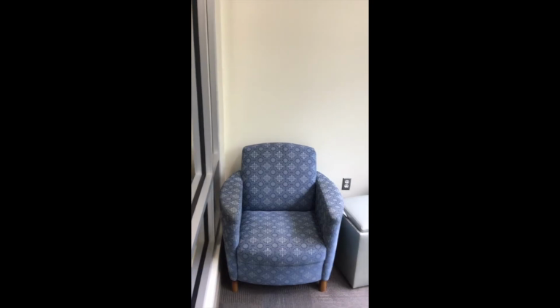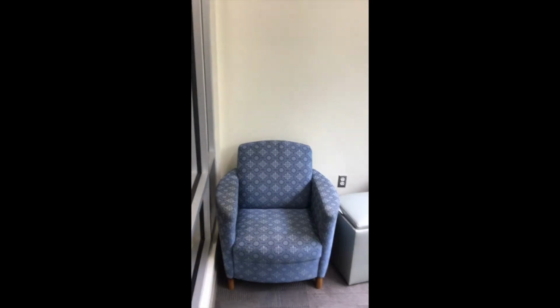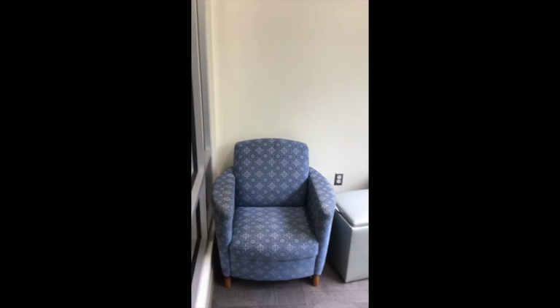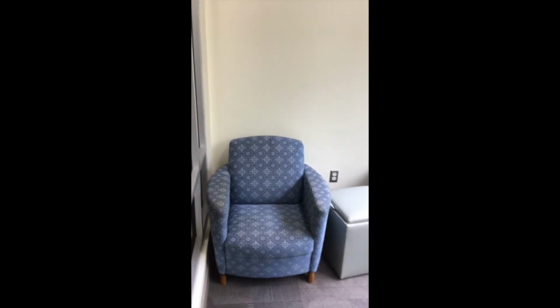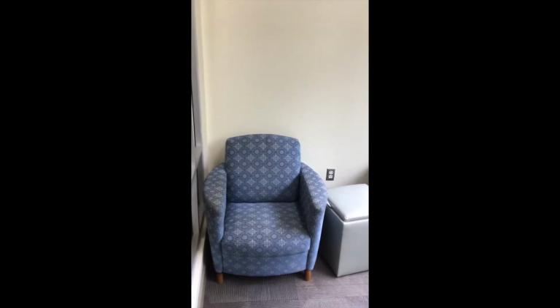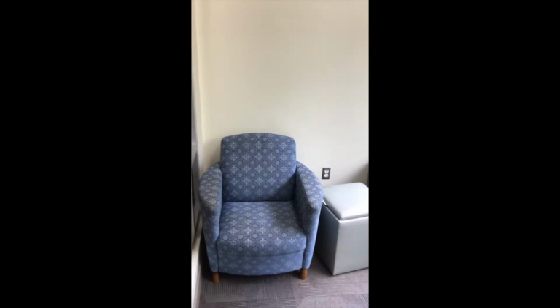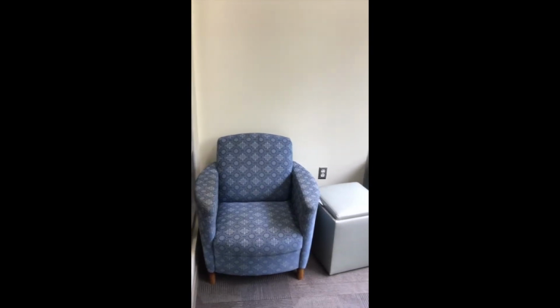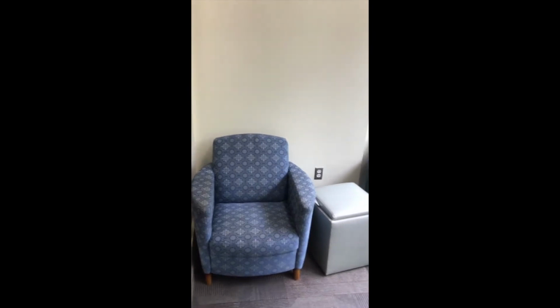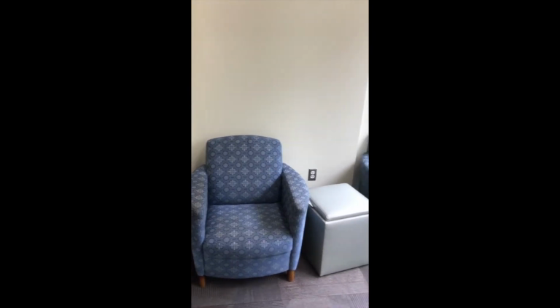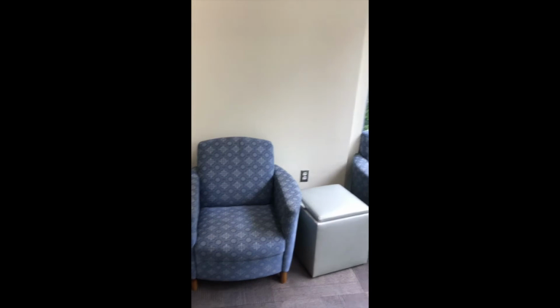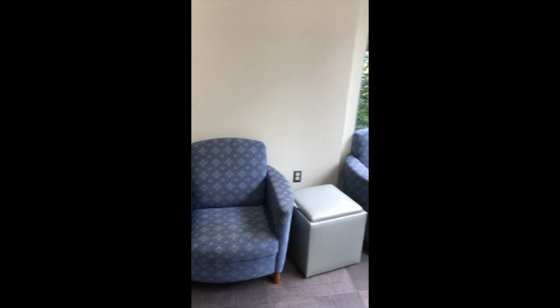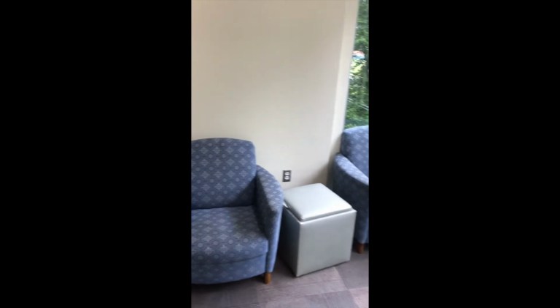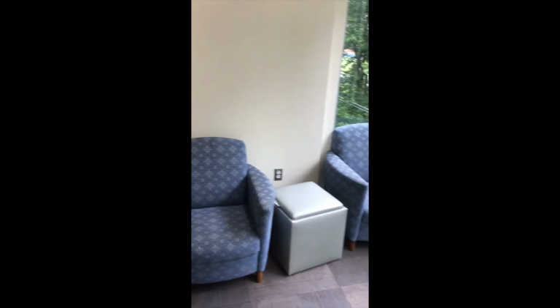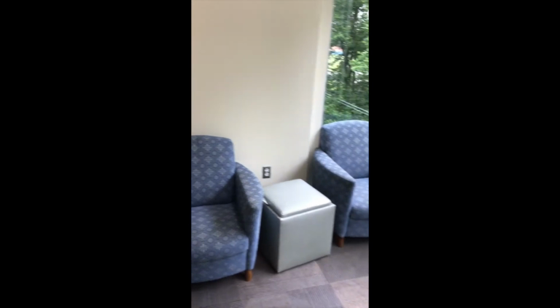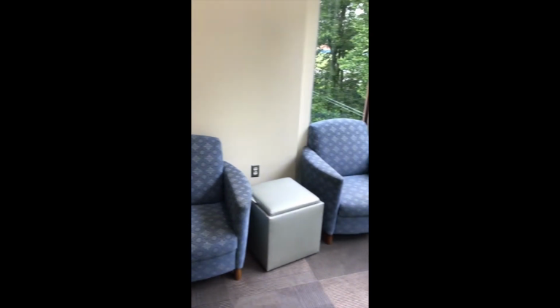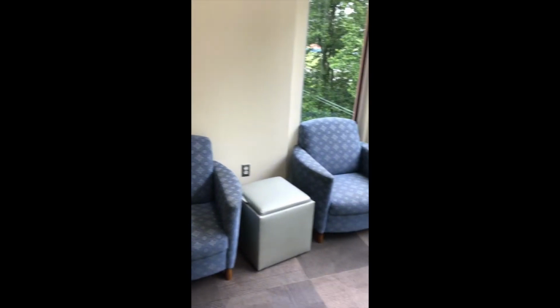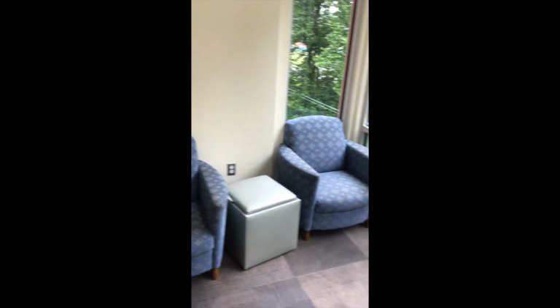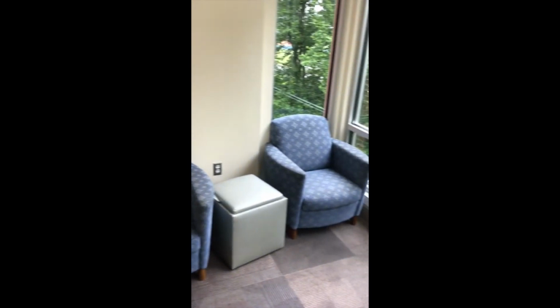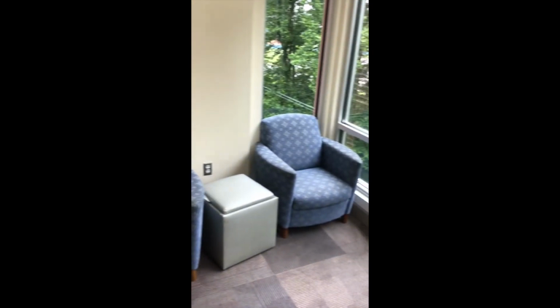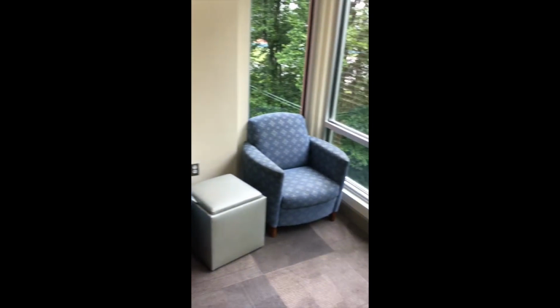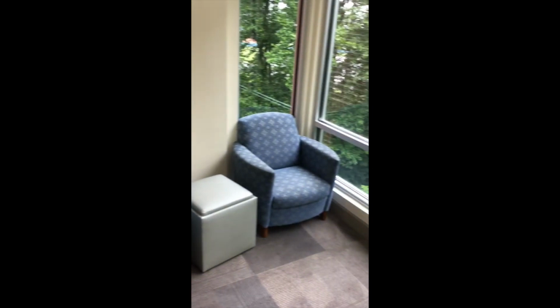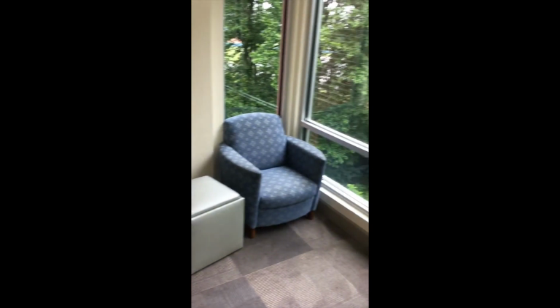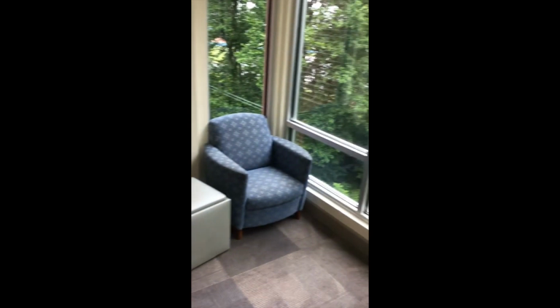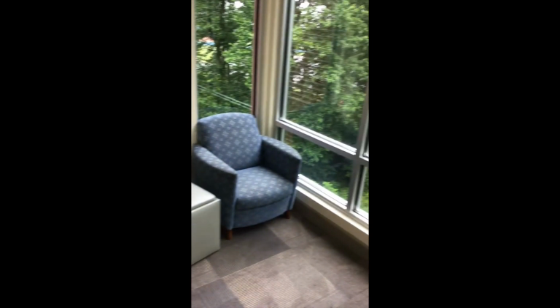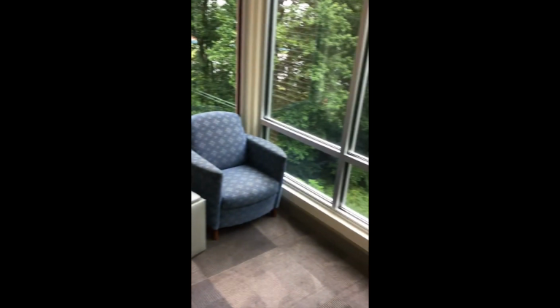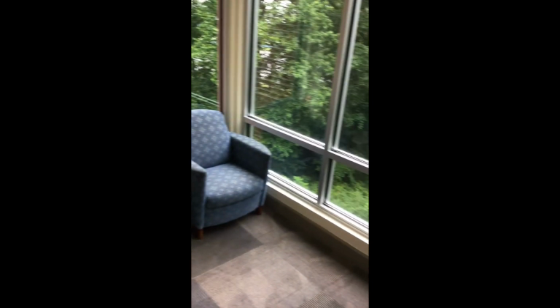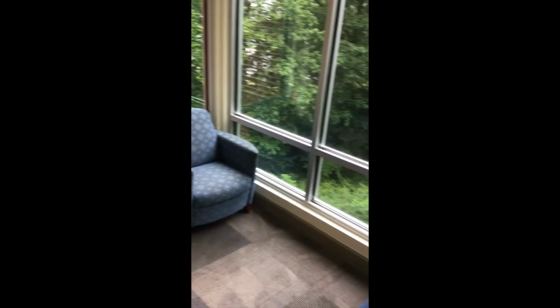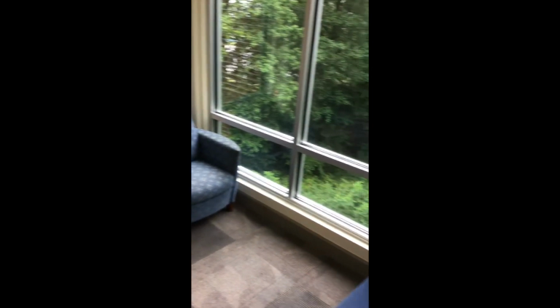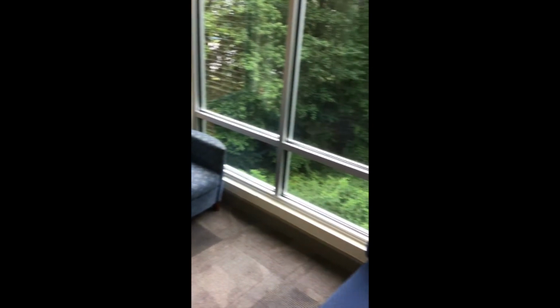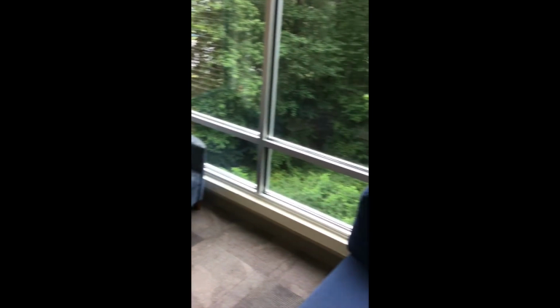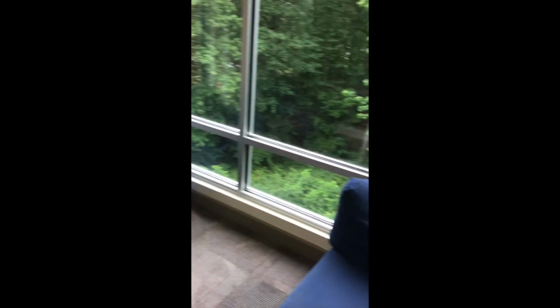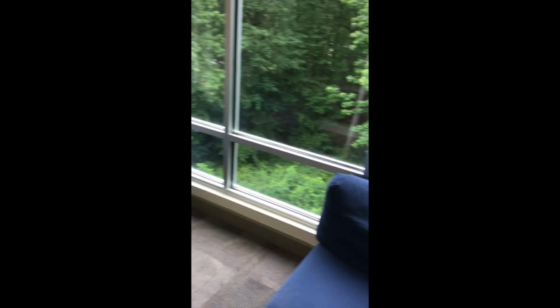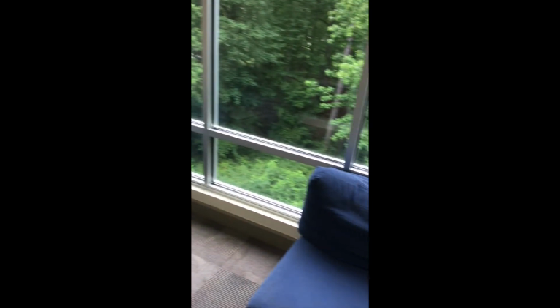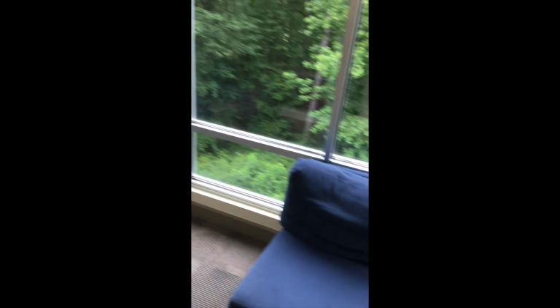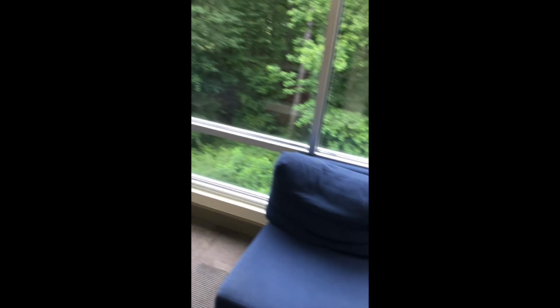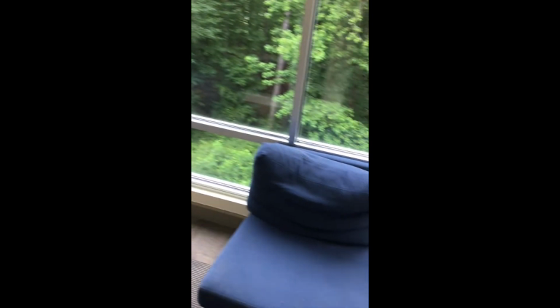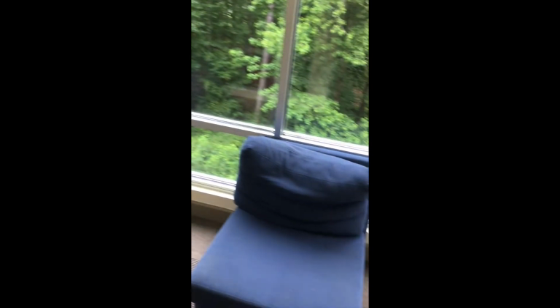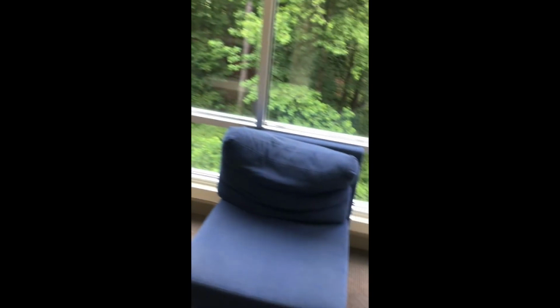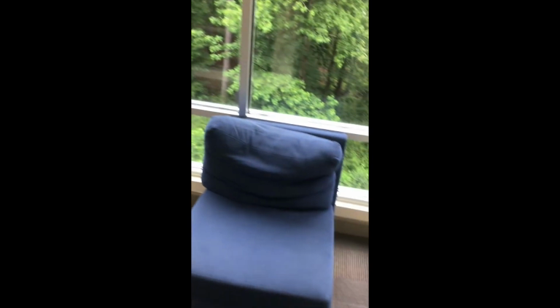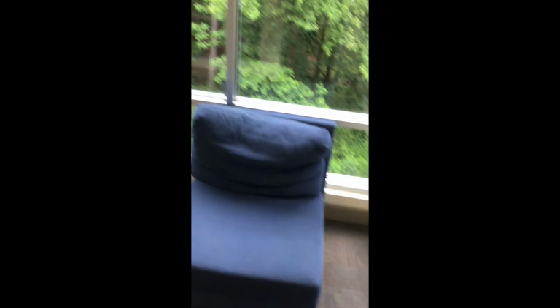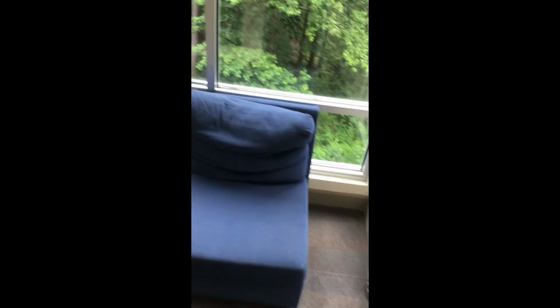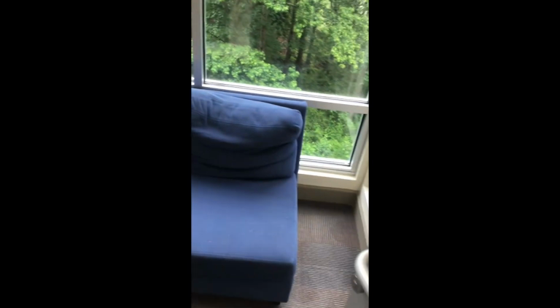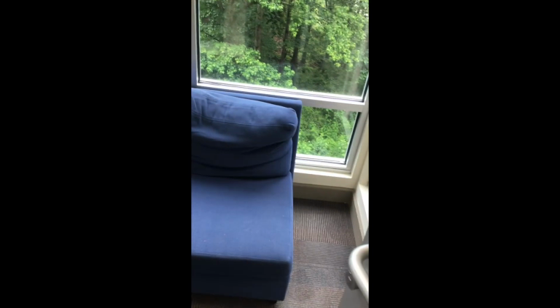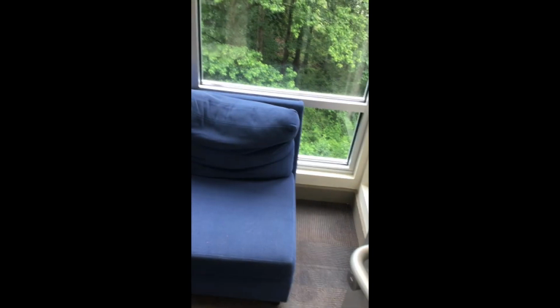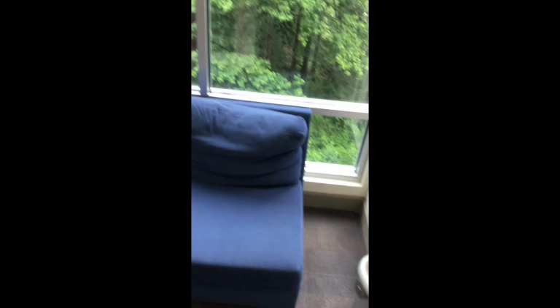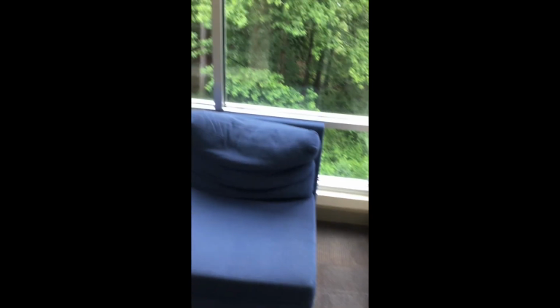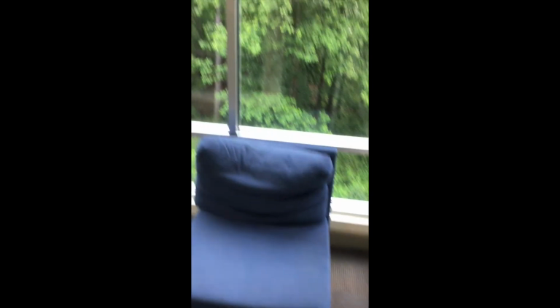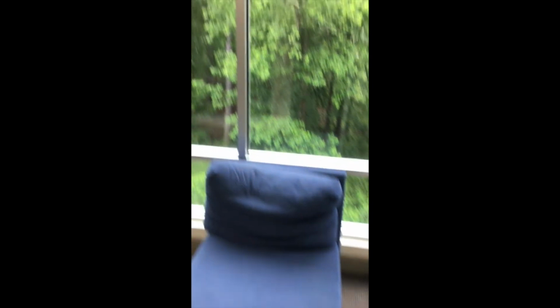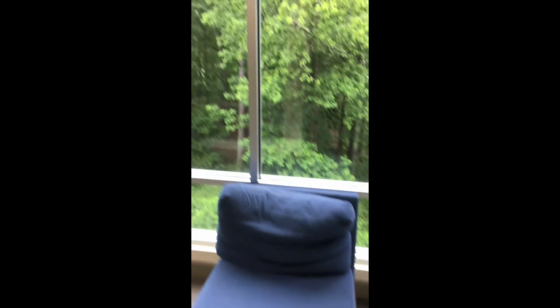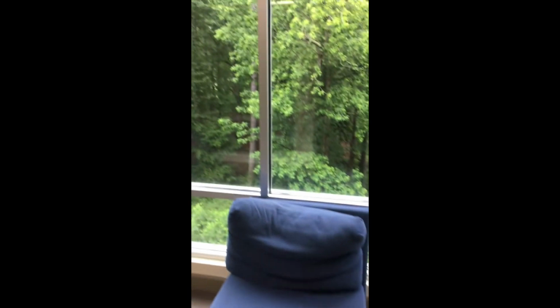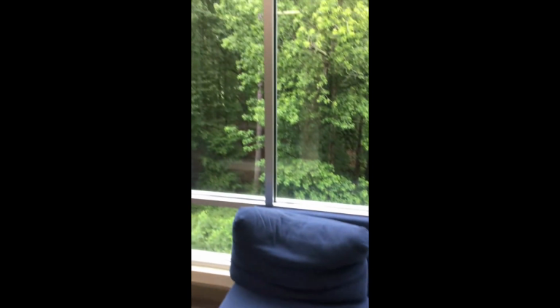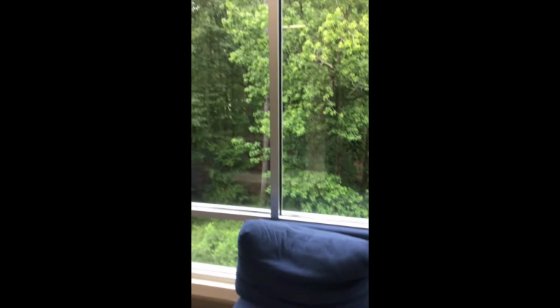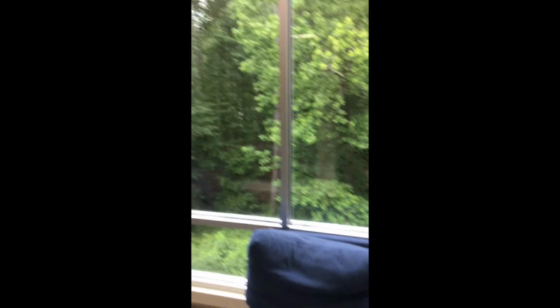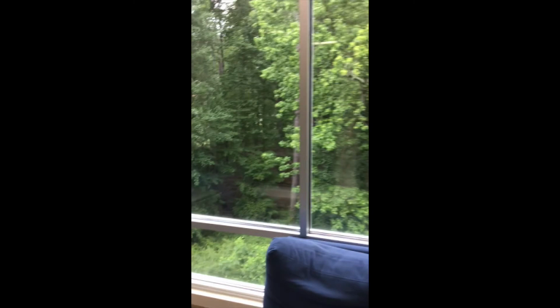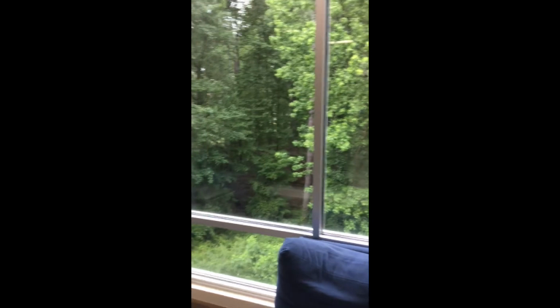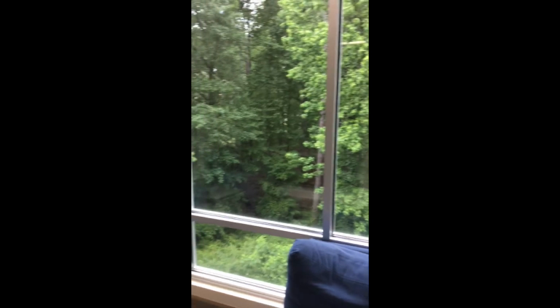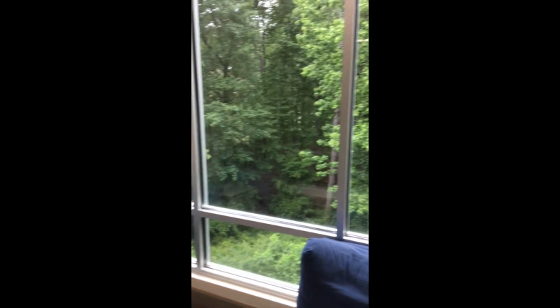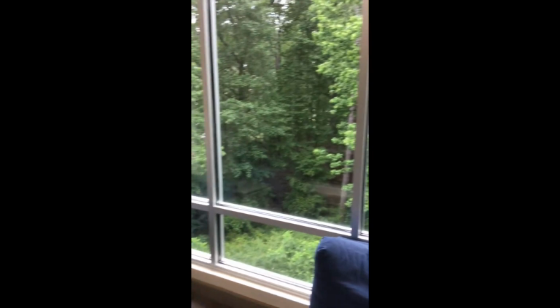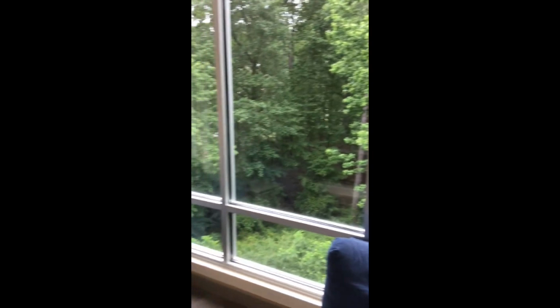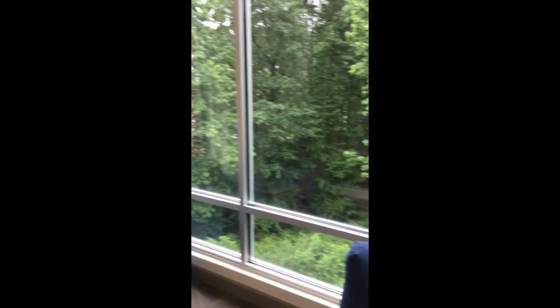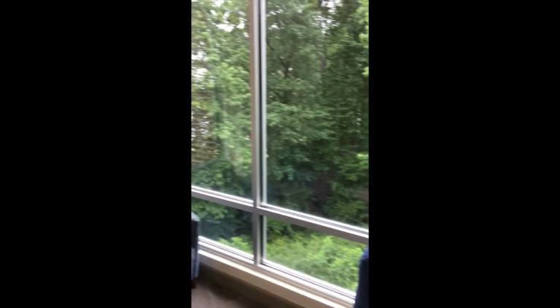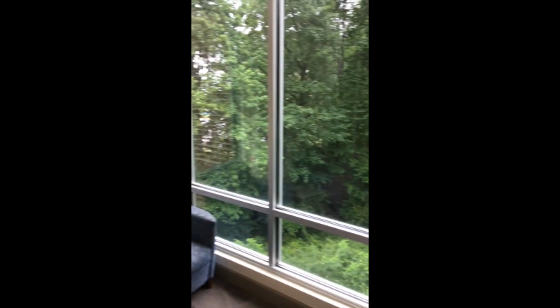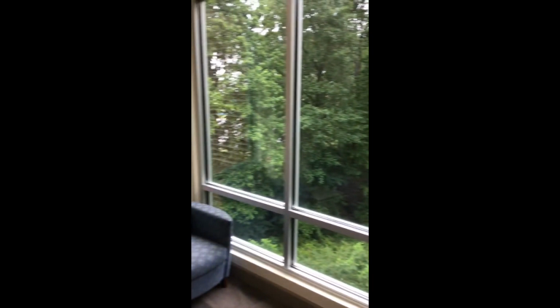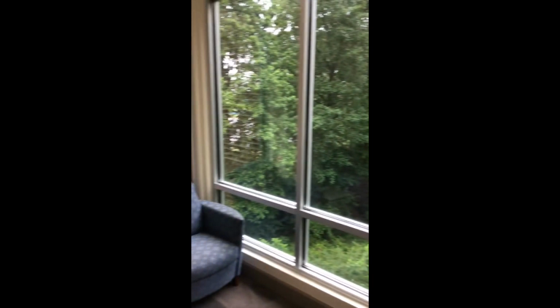This is one of our study lounges on the 2000 side. And look at that view.